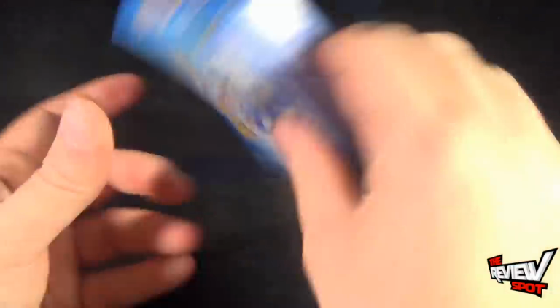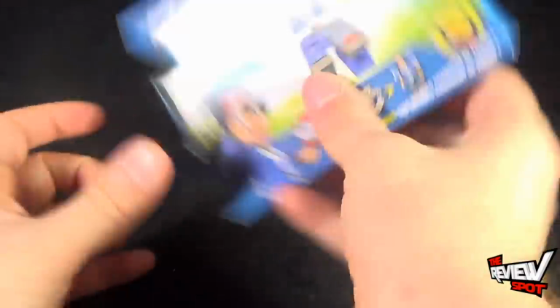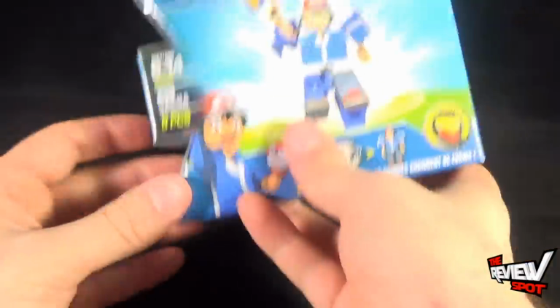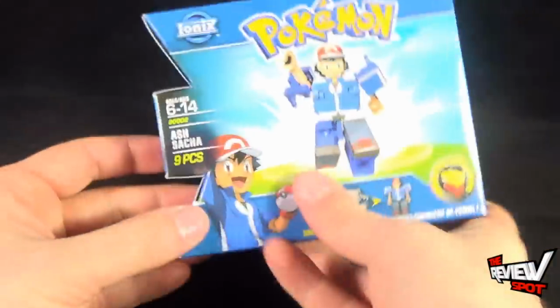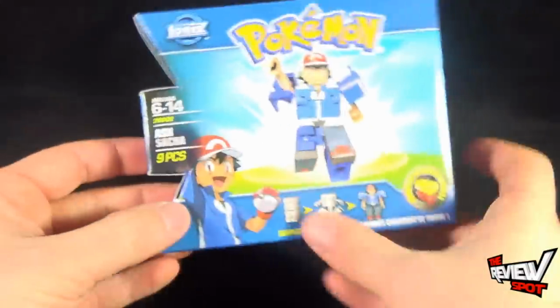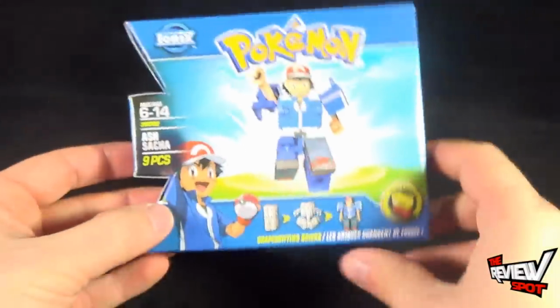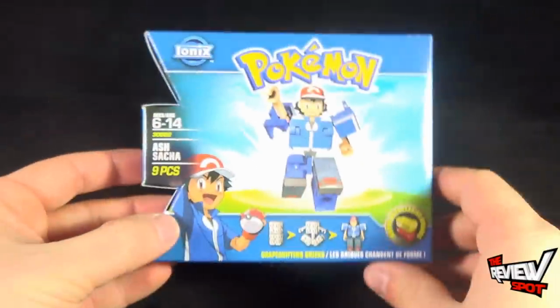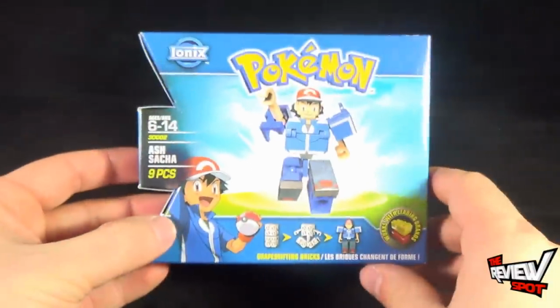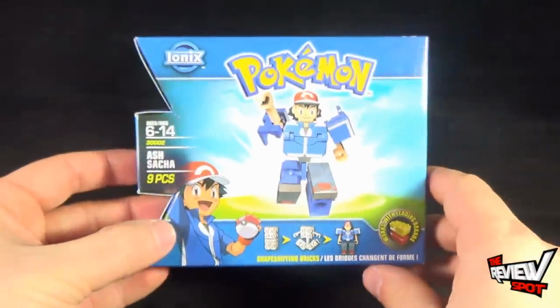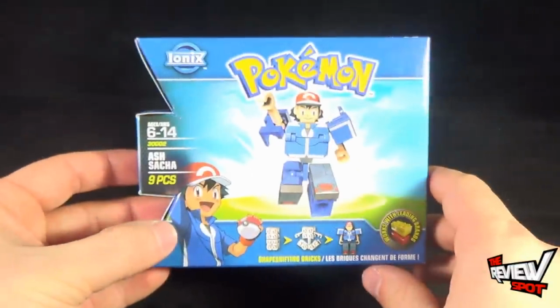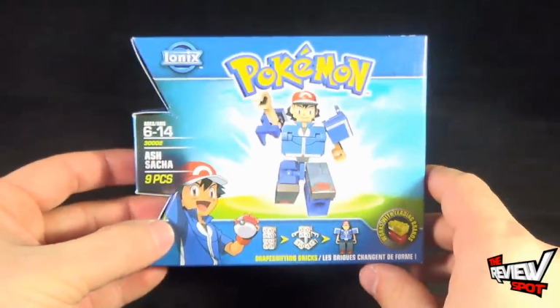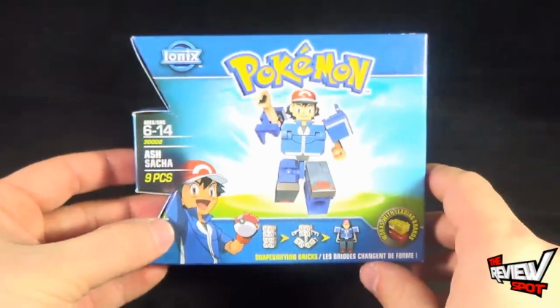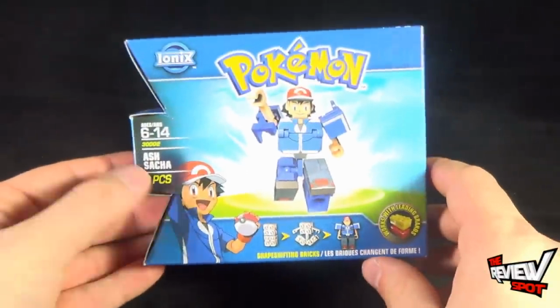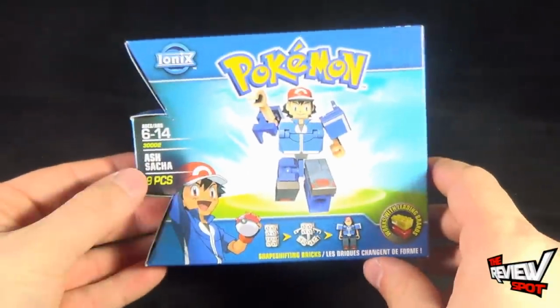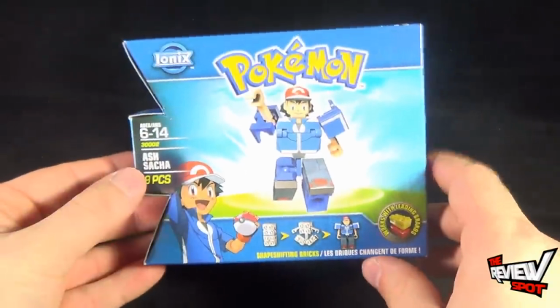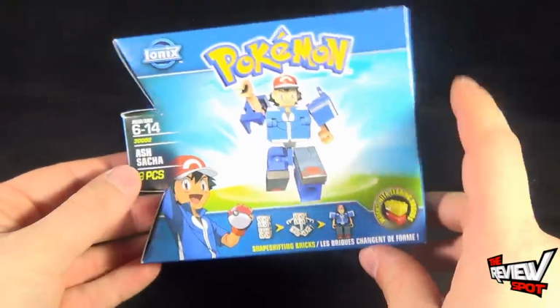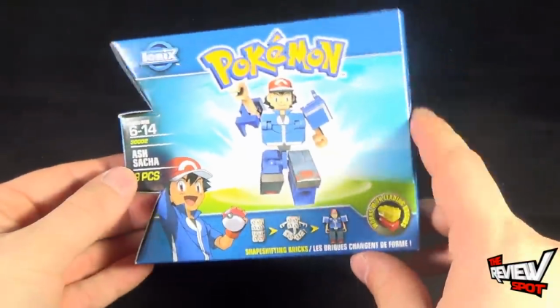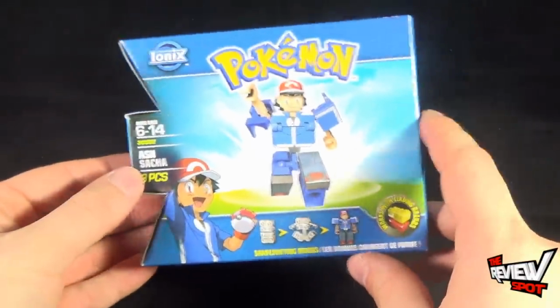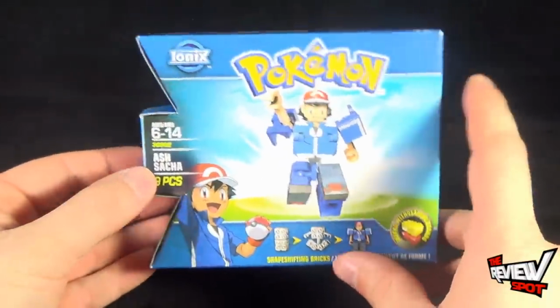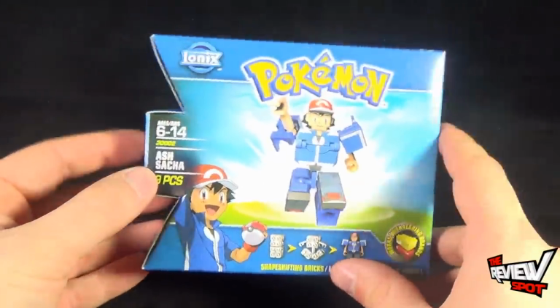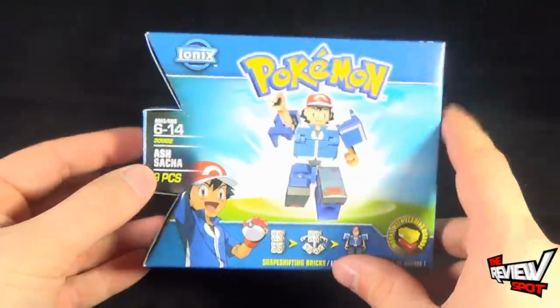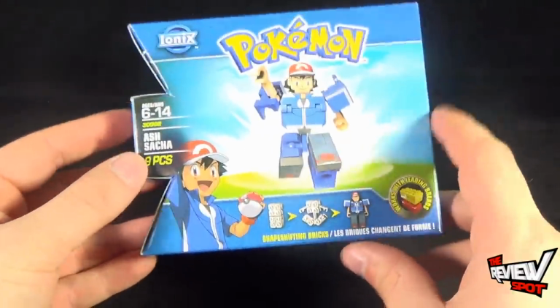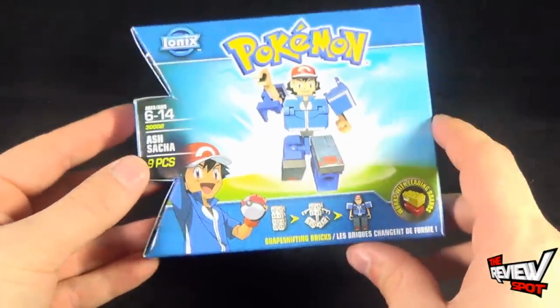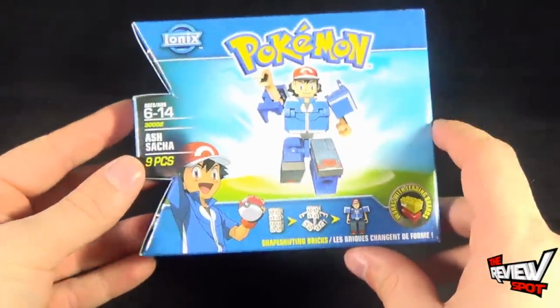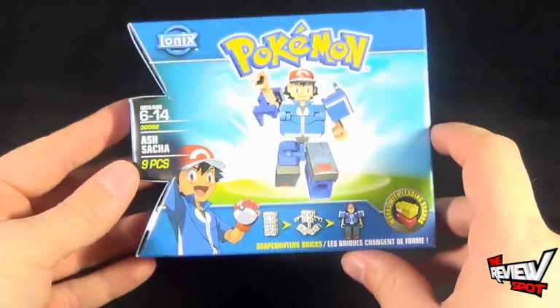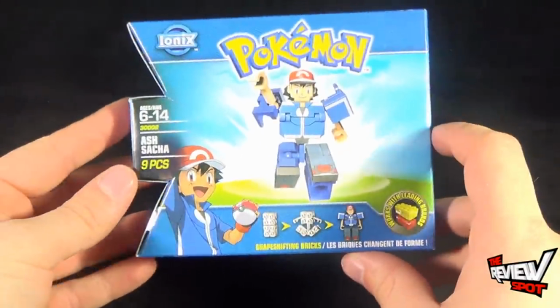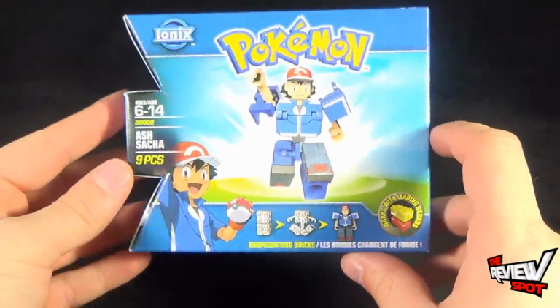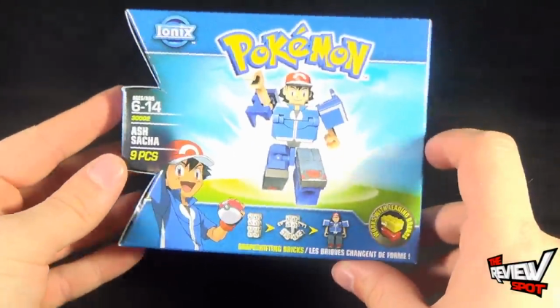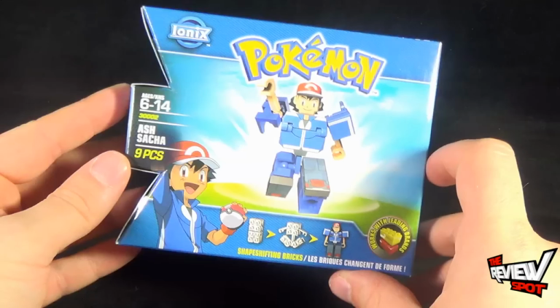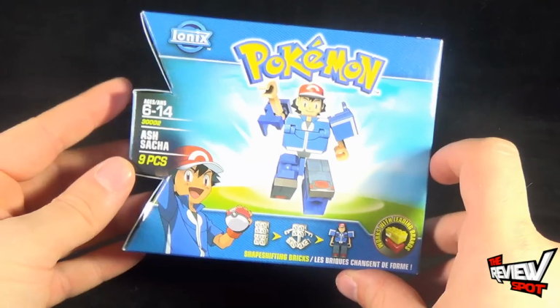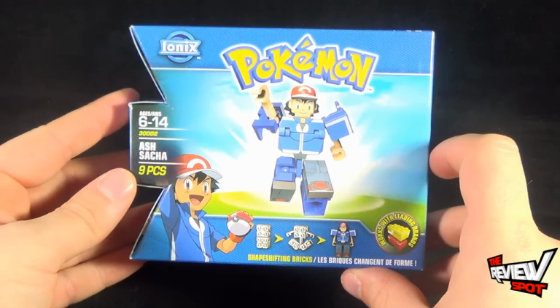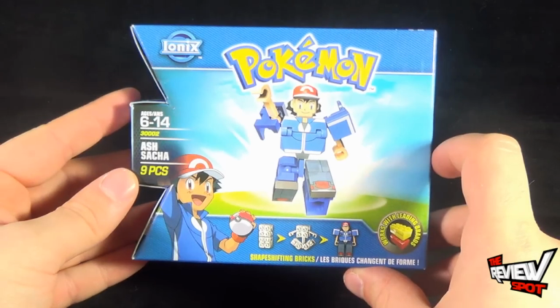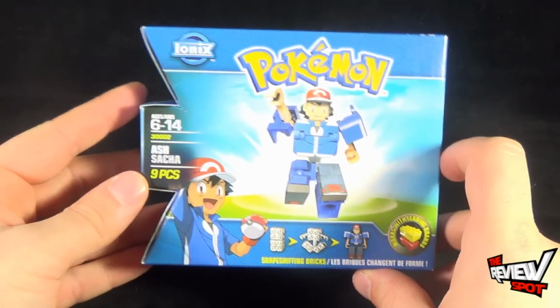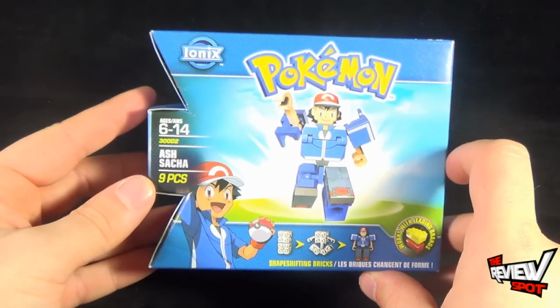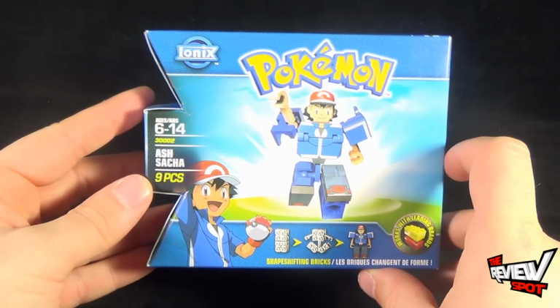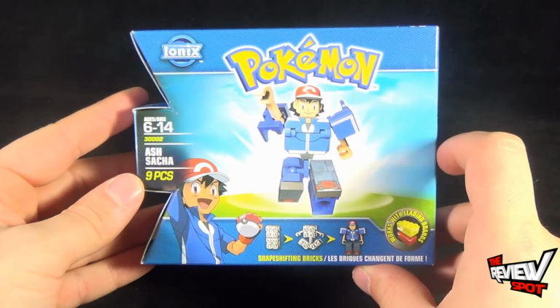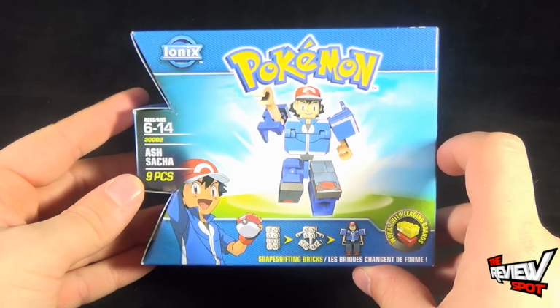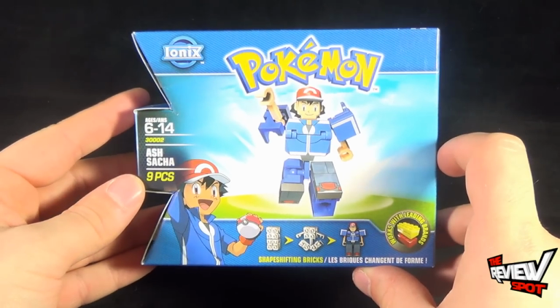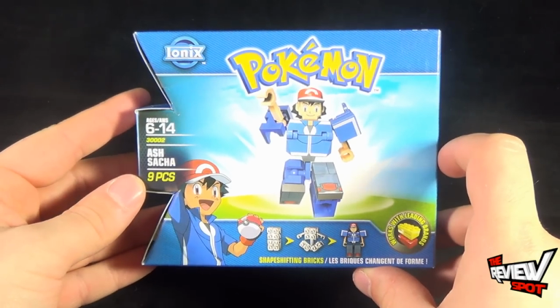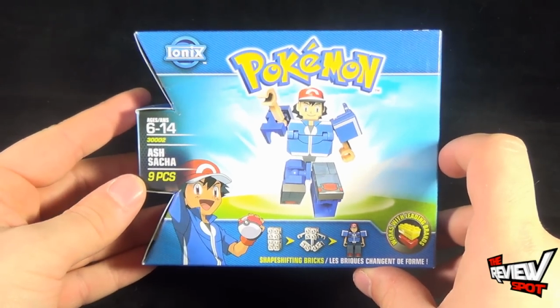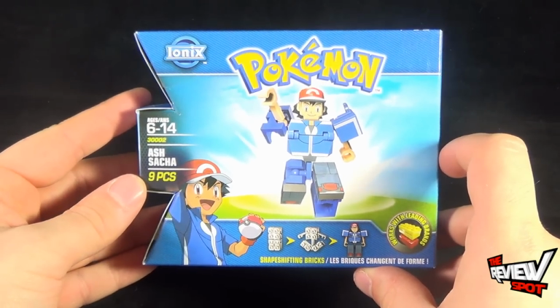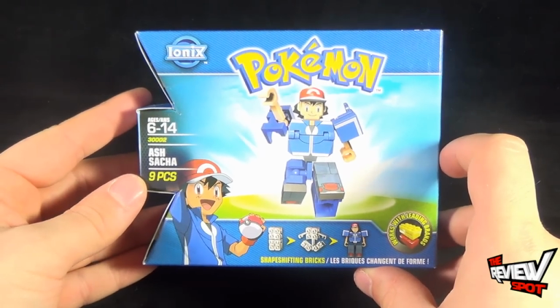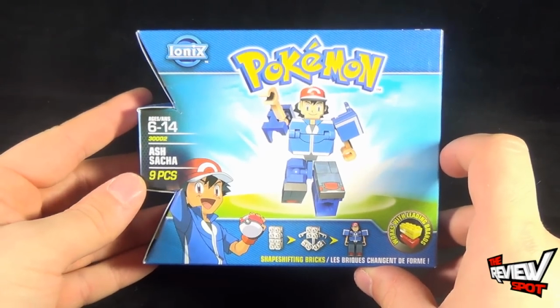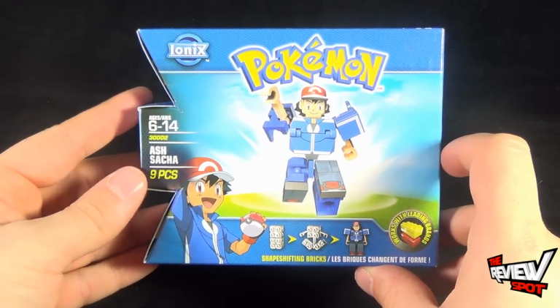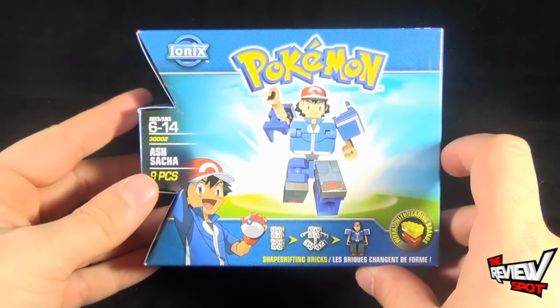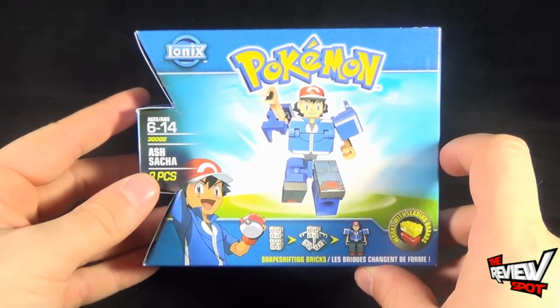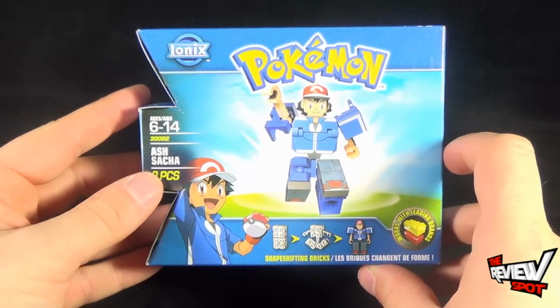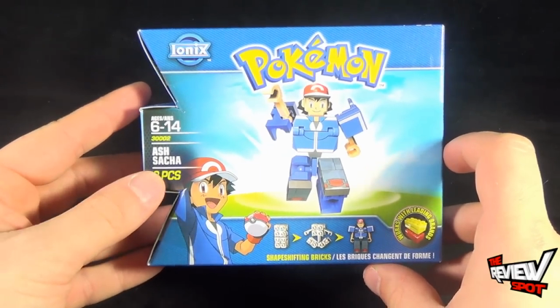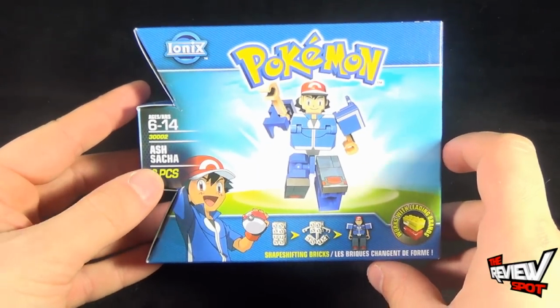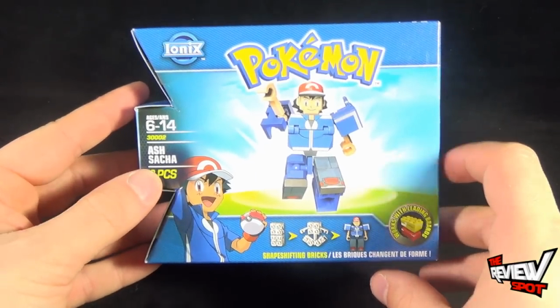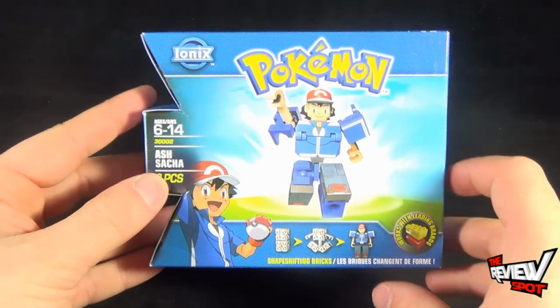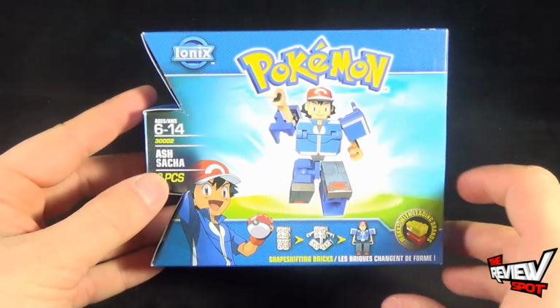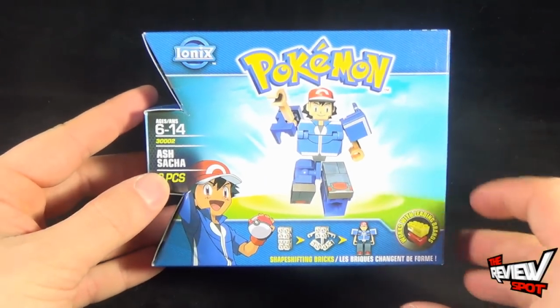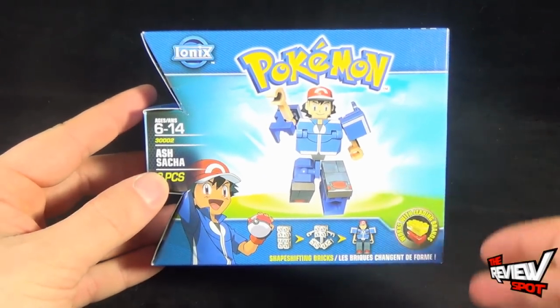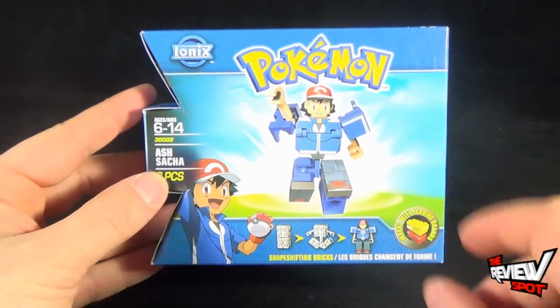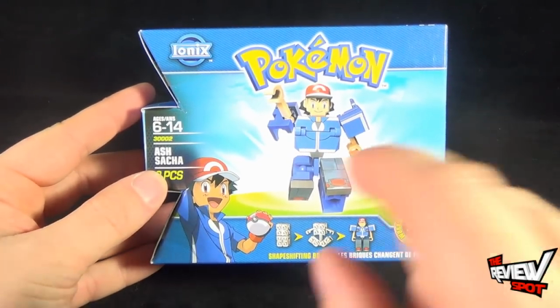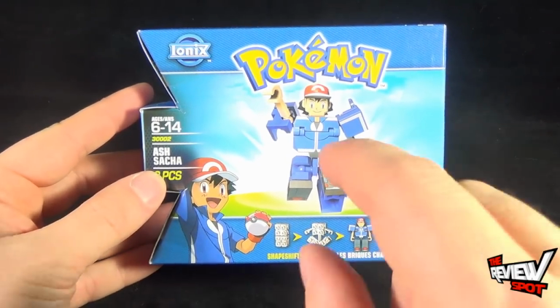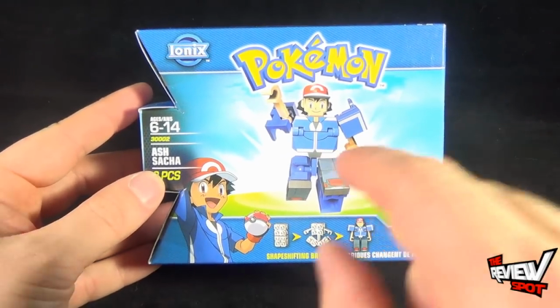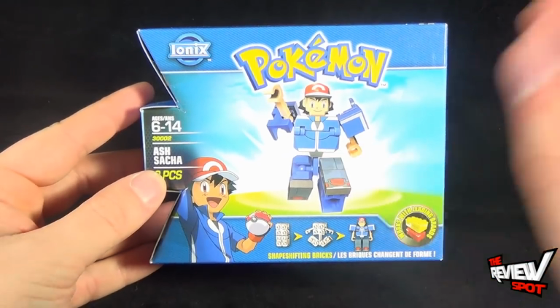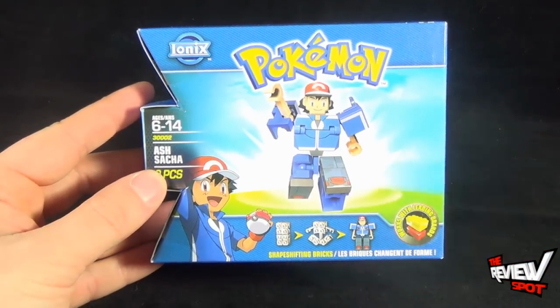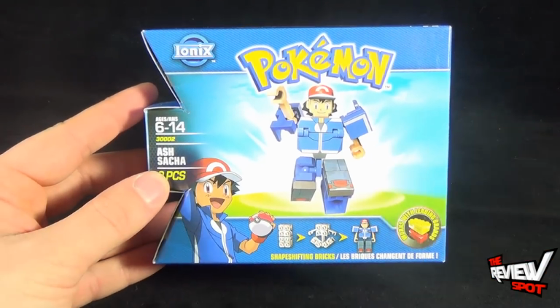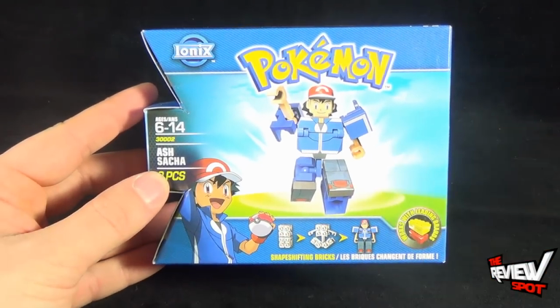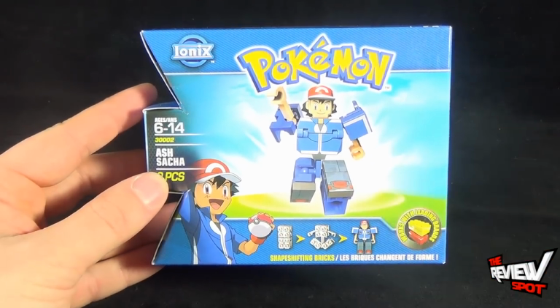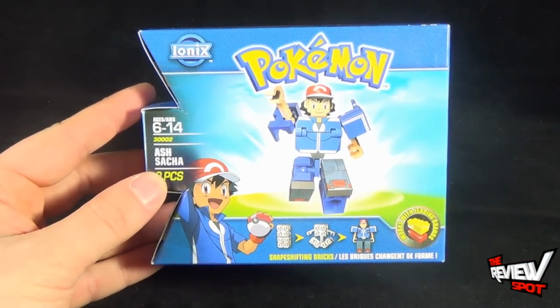Spot's going to take a break as we get this opened up, and we're going to build ourselves Ash. Don't go anywhere. Stay tuned.